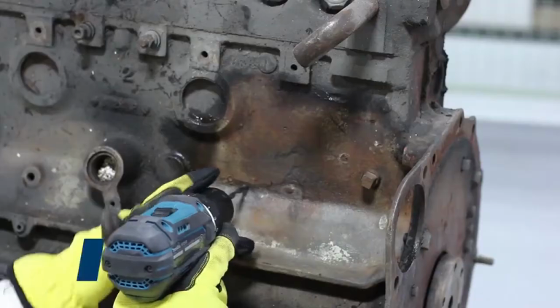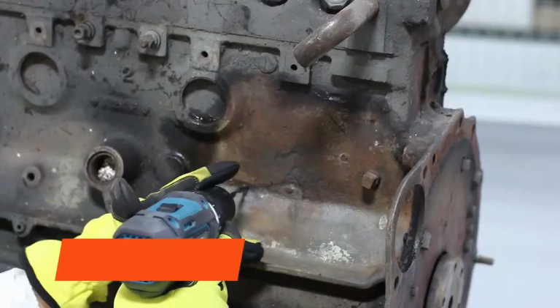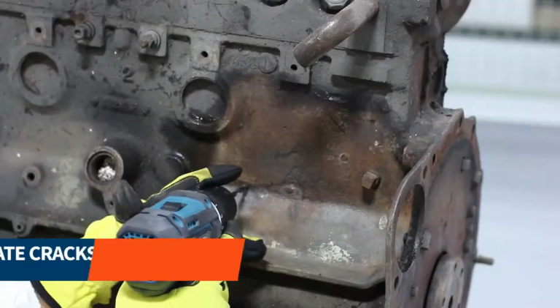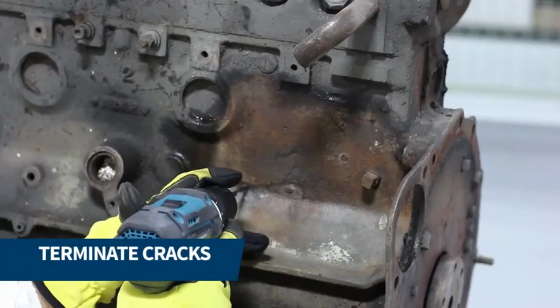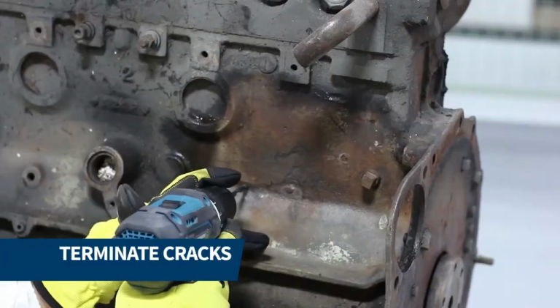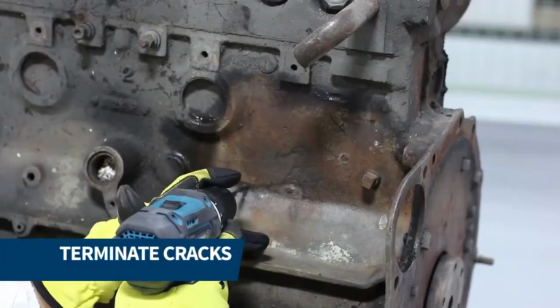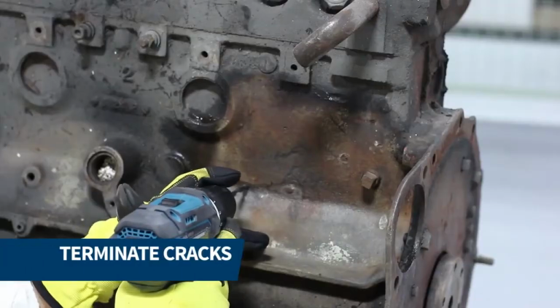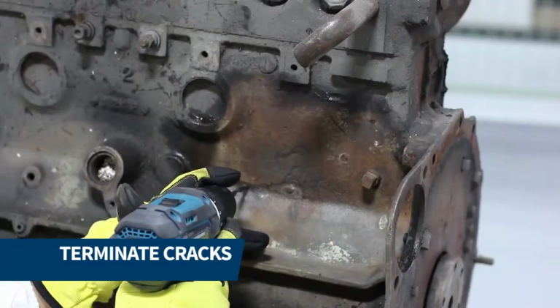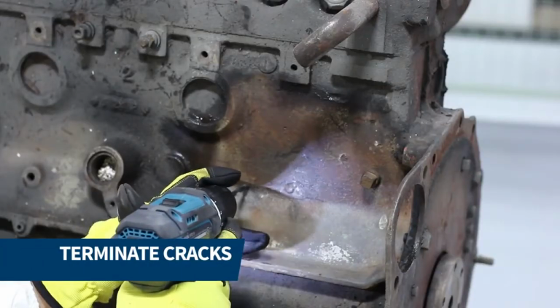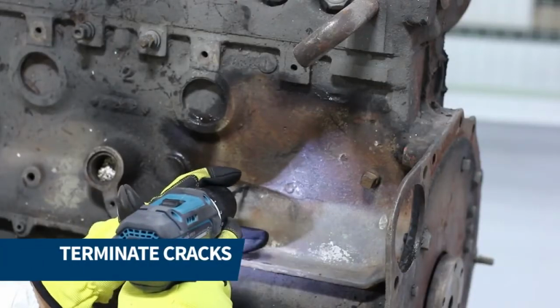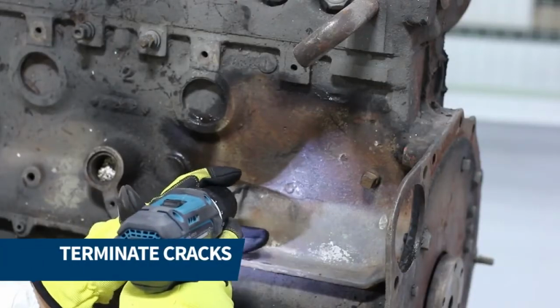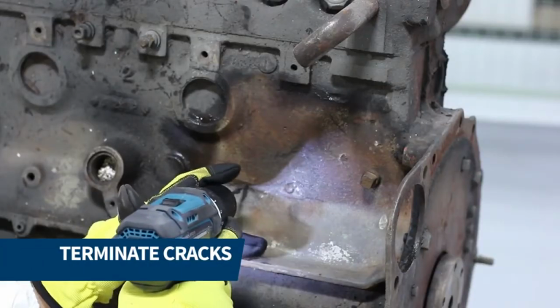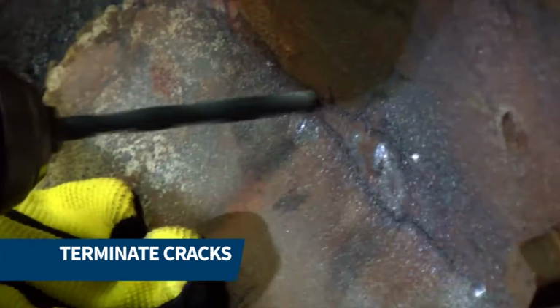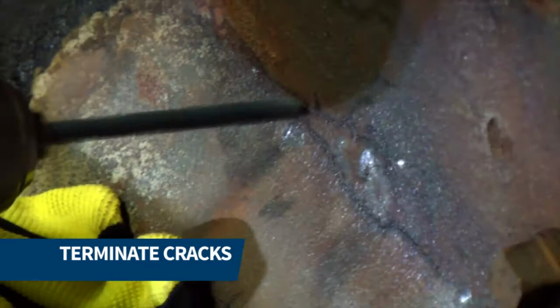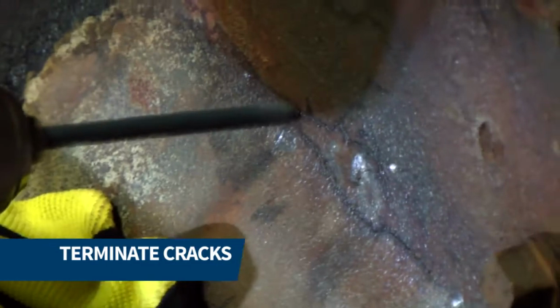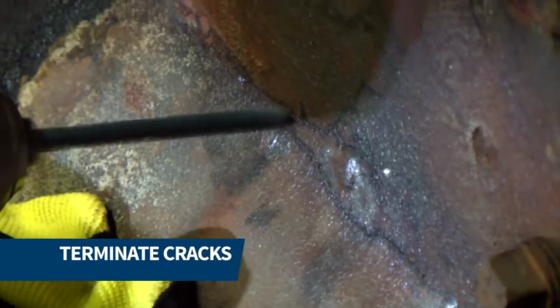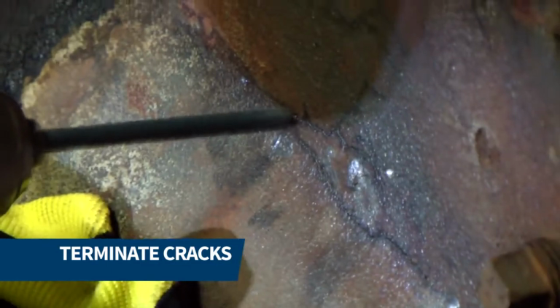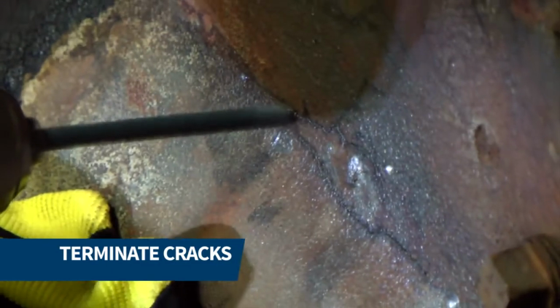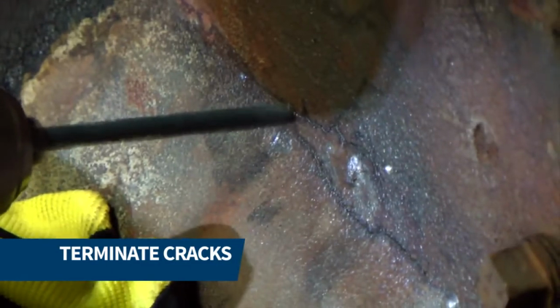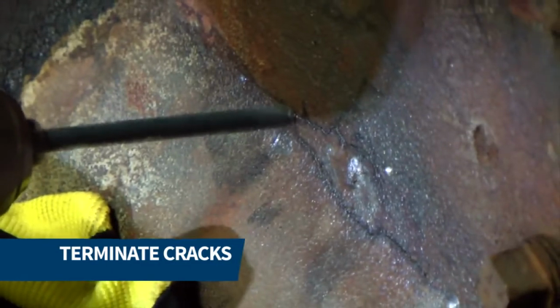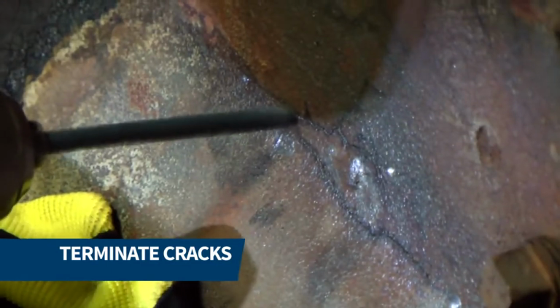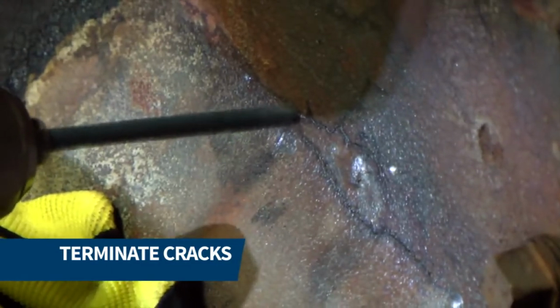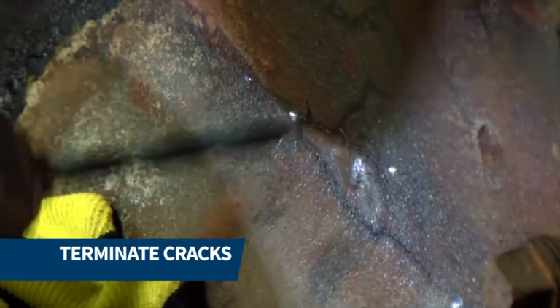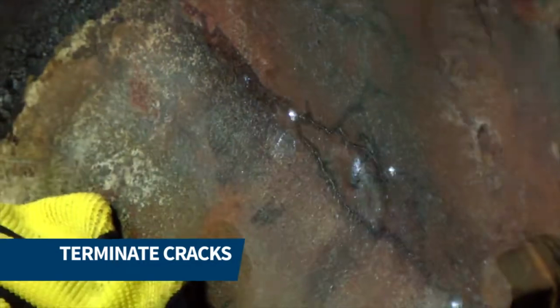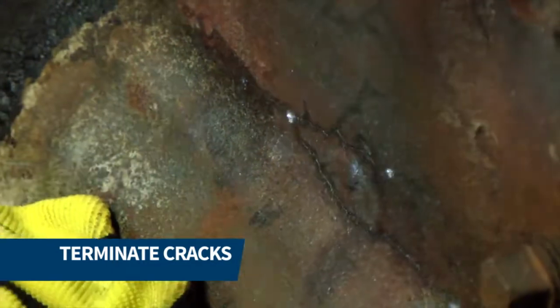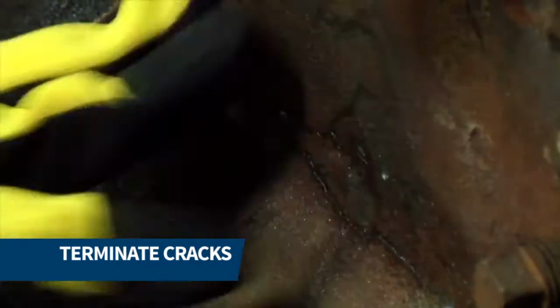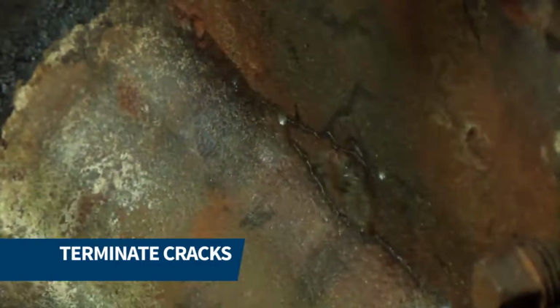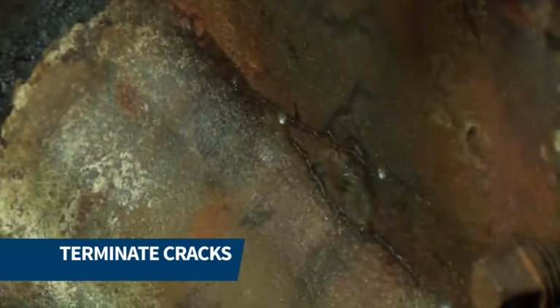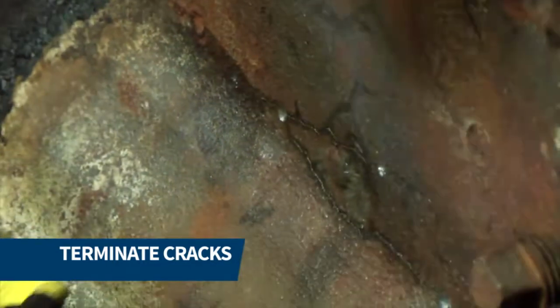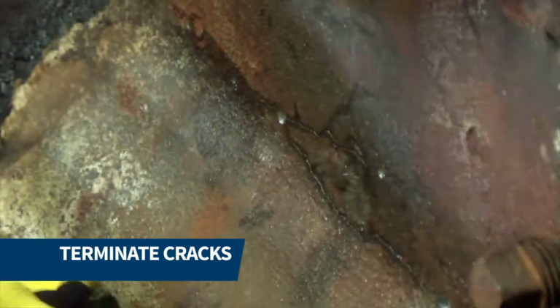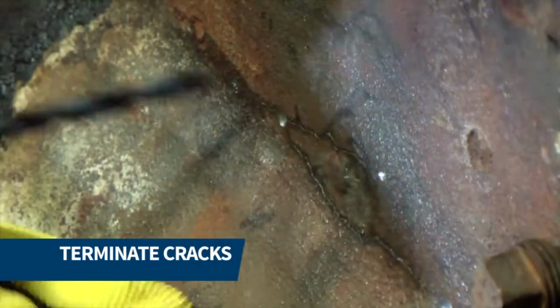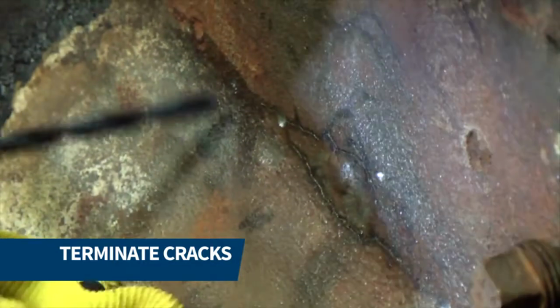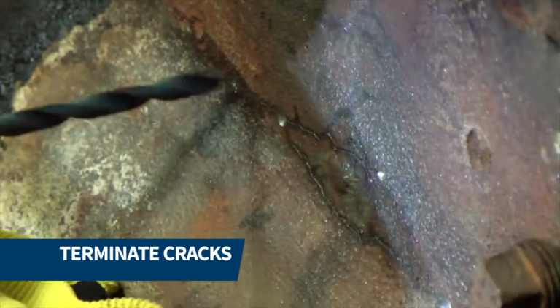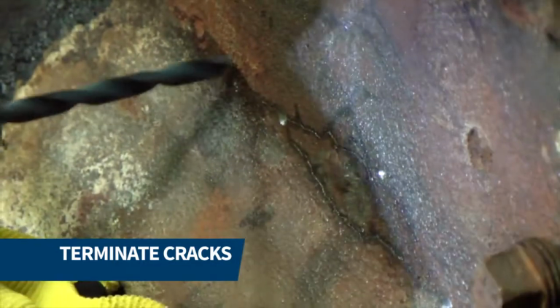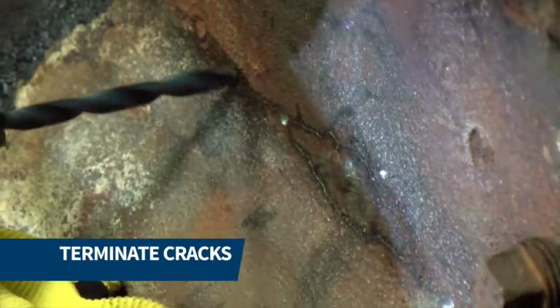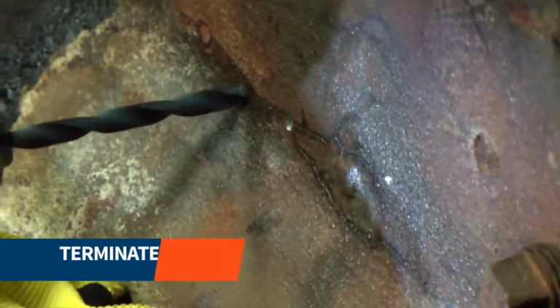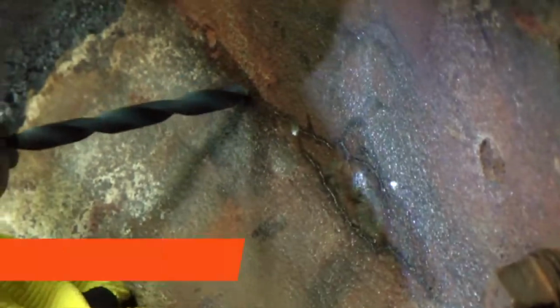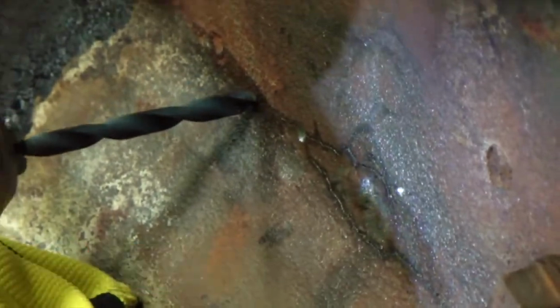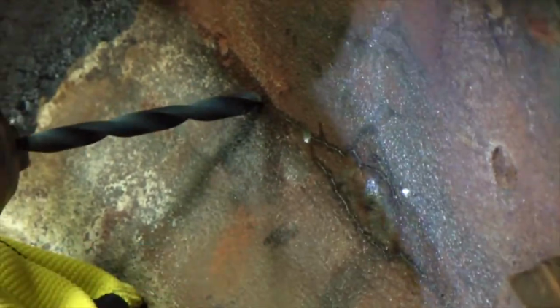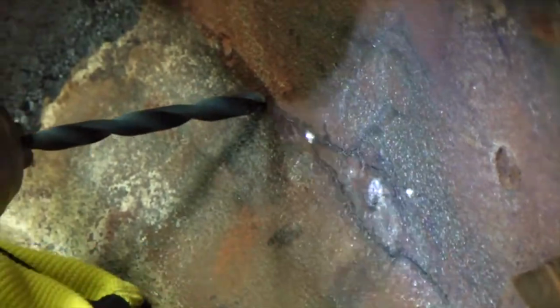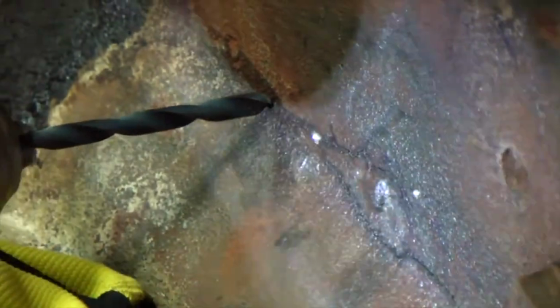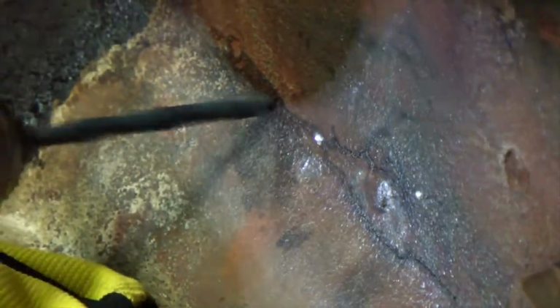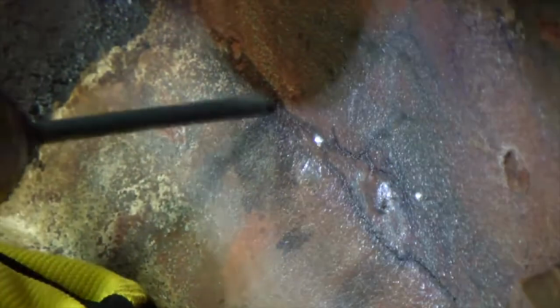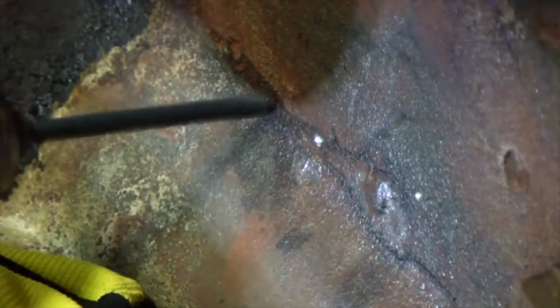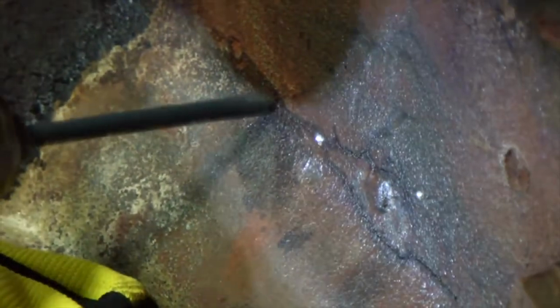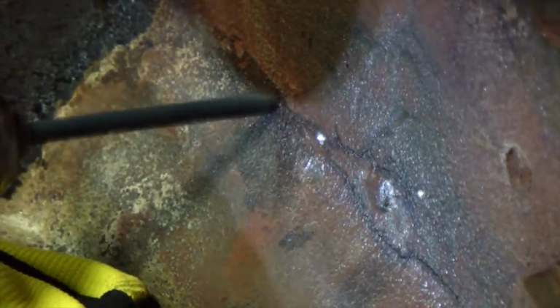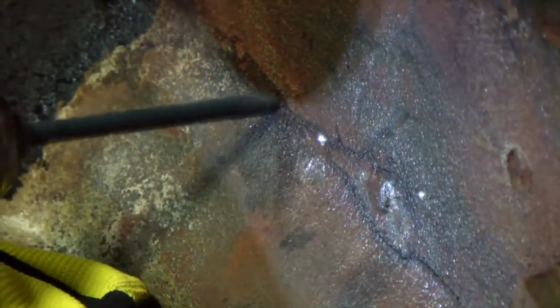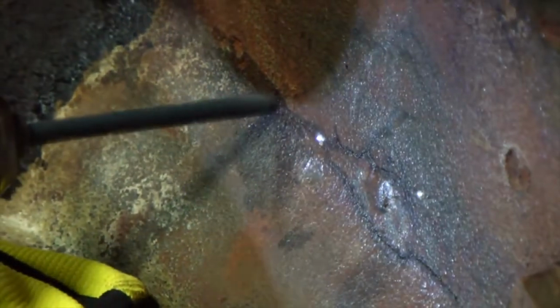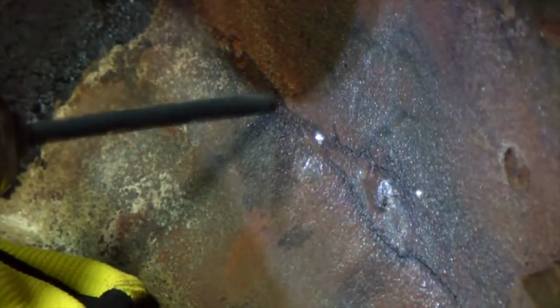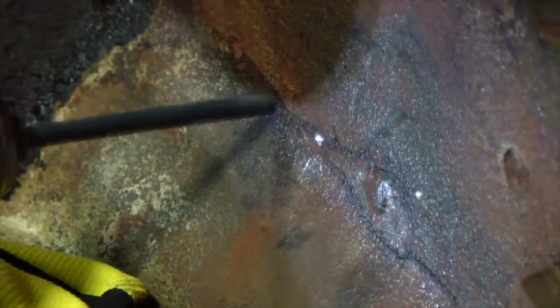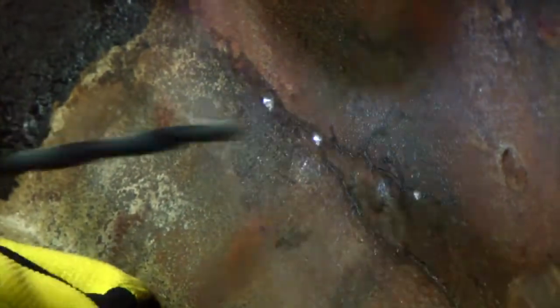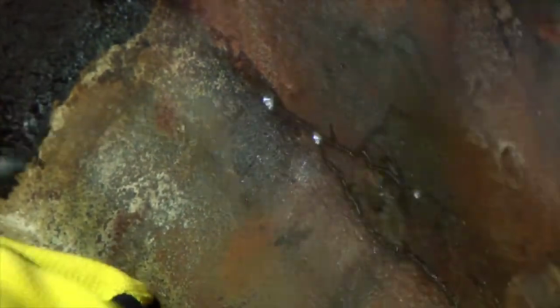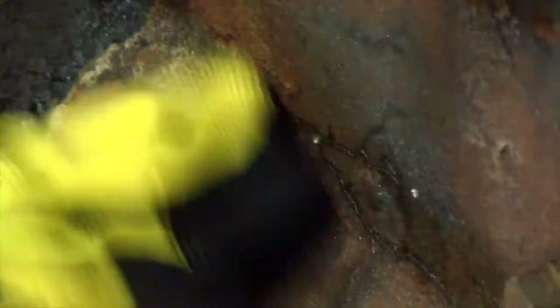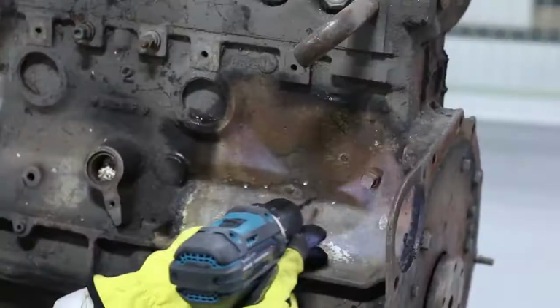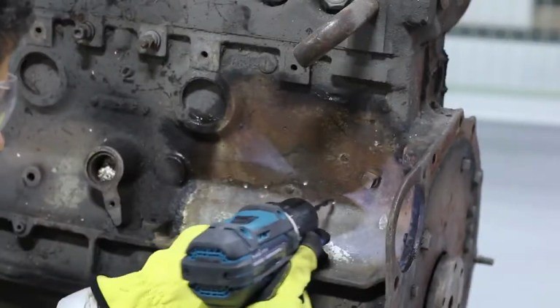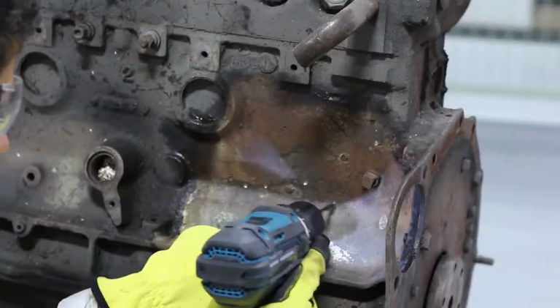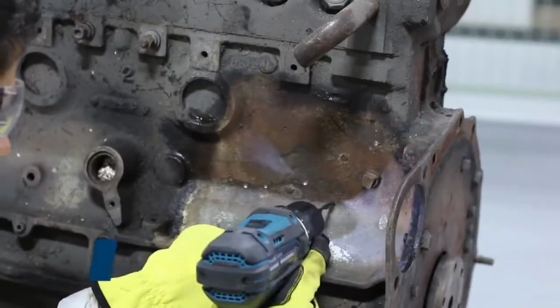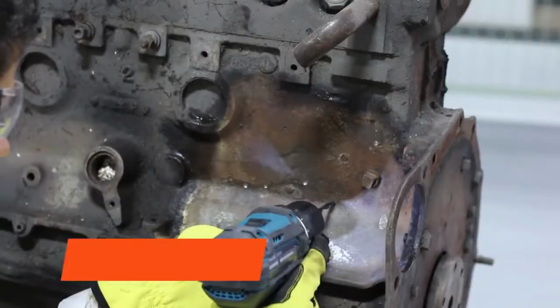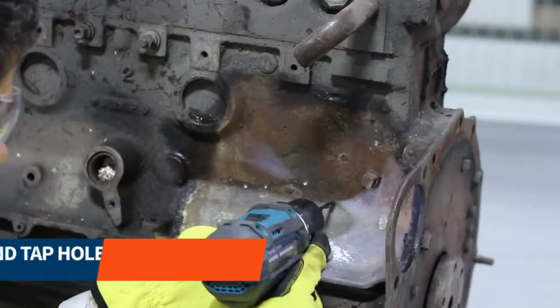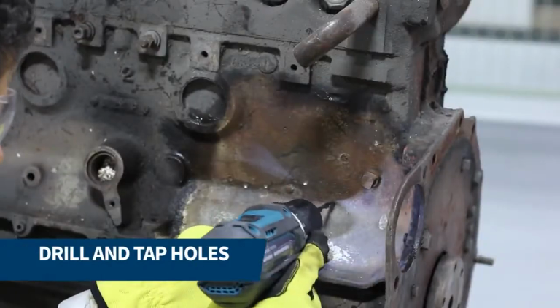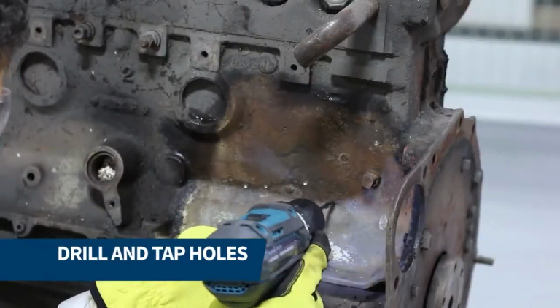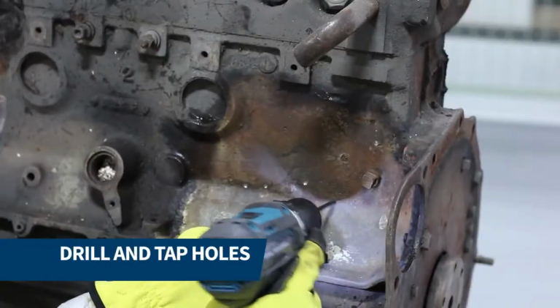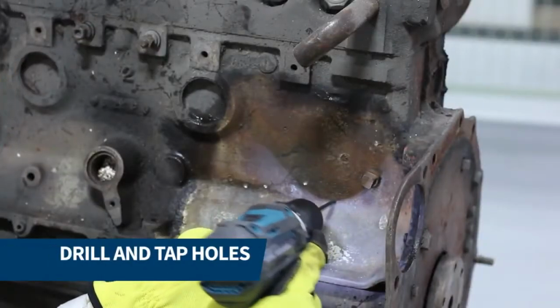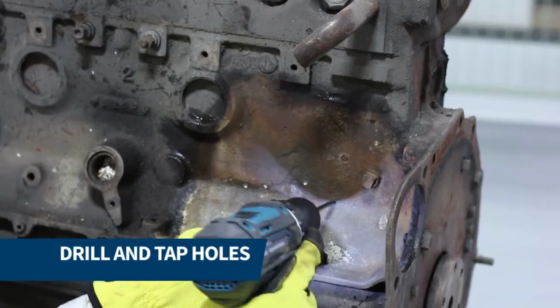We then terminated all the cracks by drilling holes along the length of each crack and at their ends. This helps stop crack propagation.